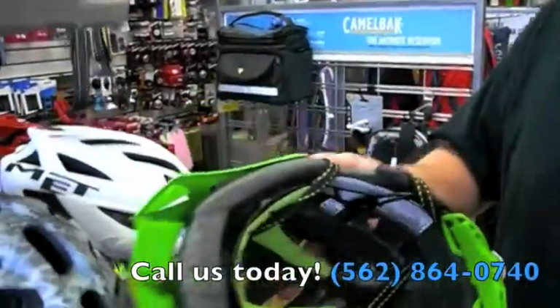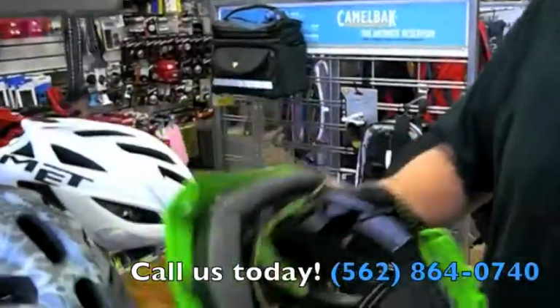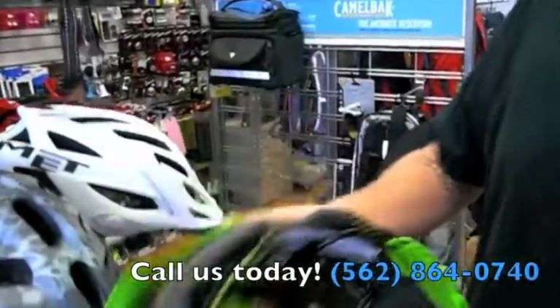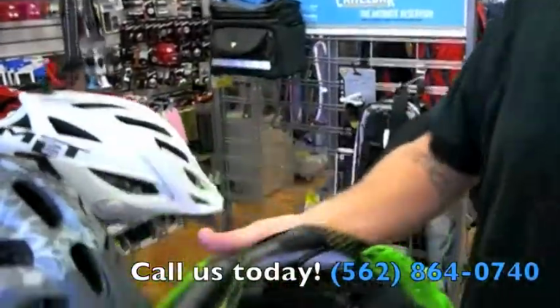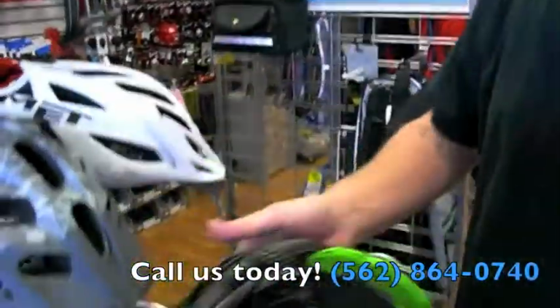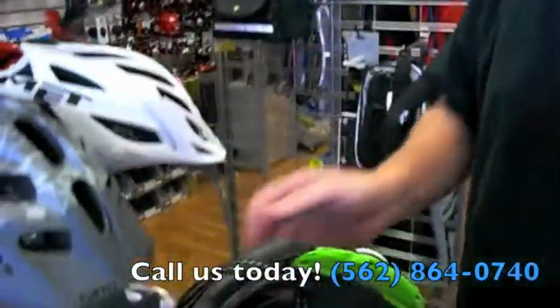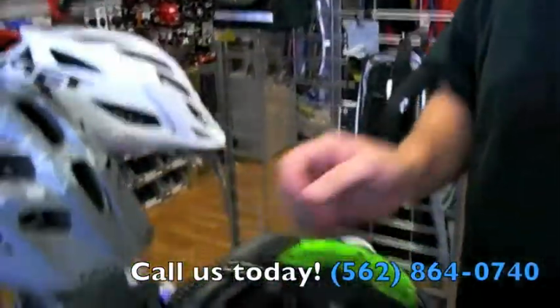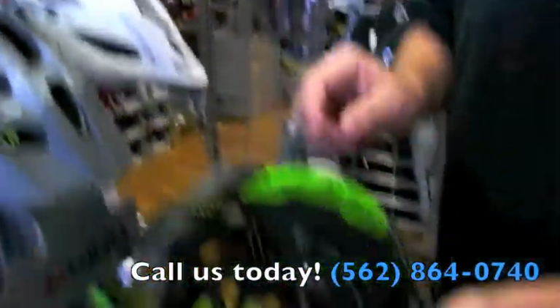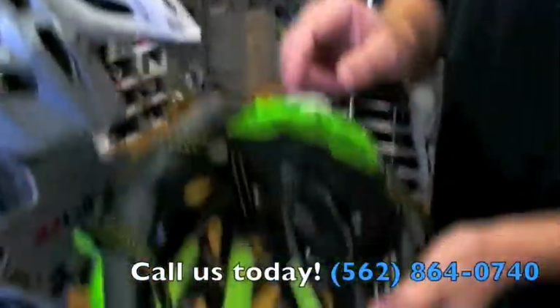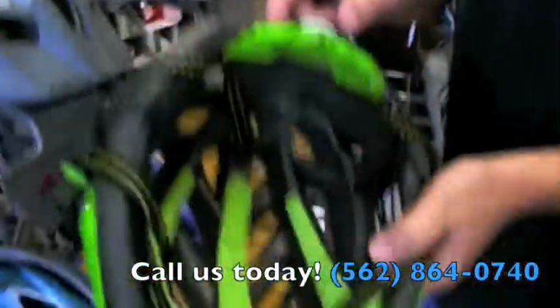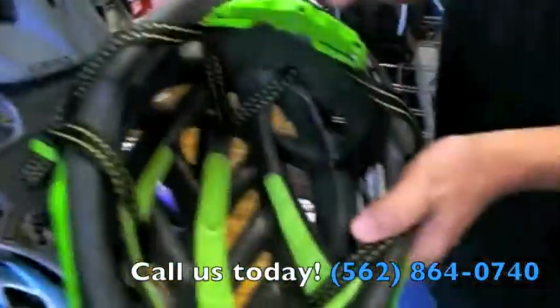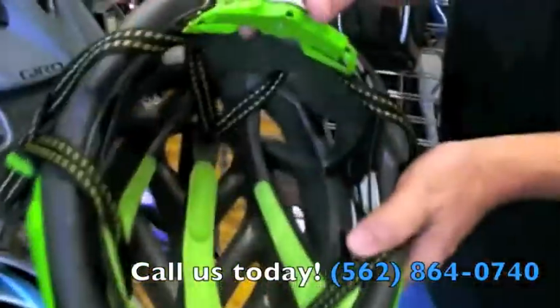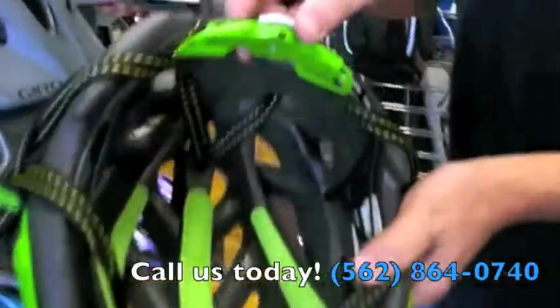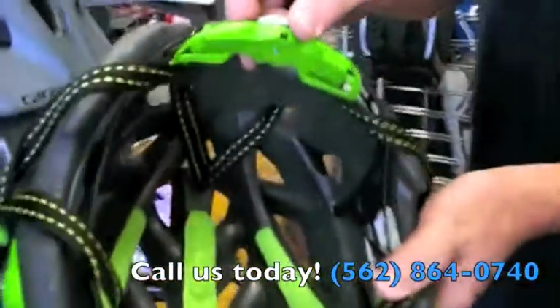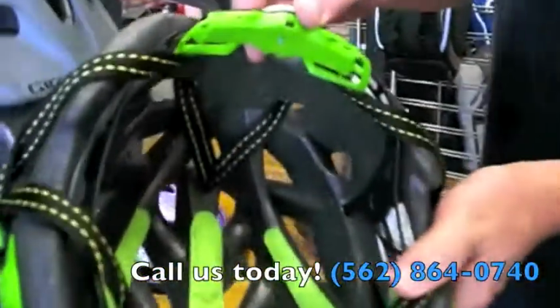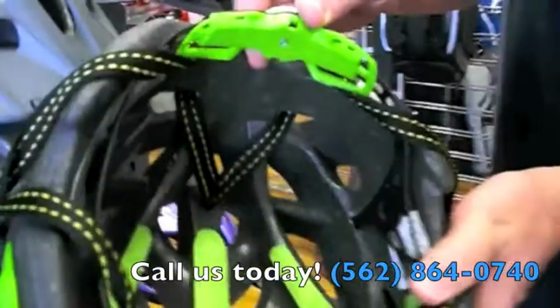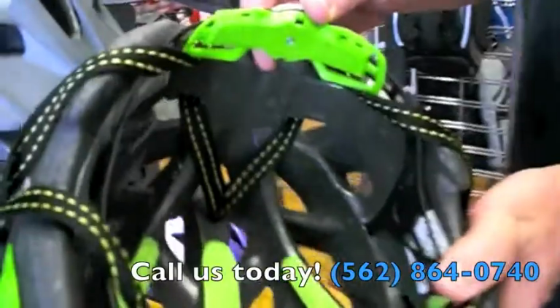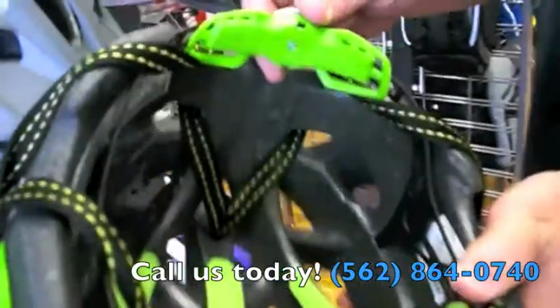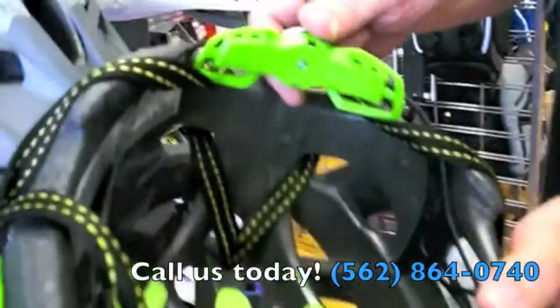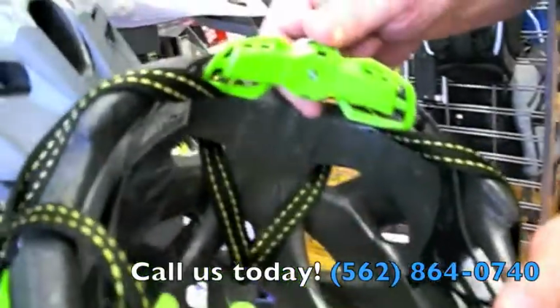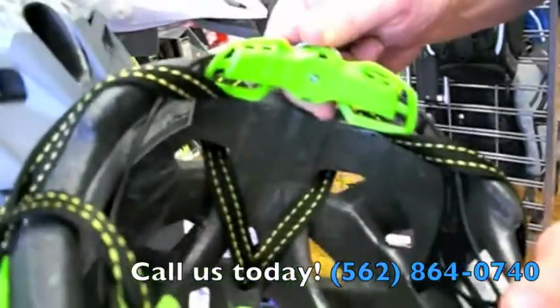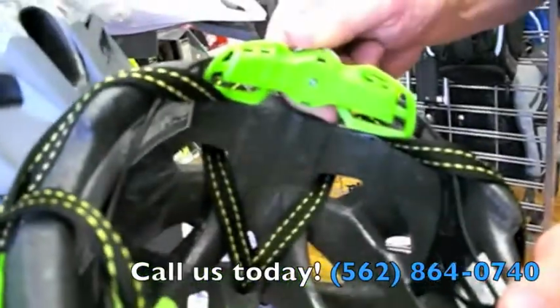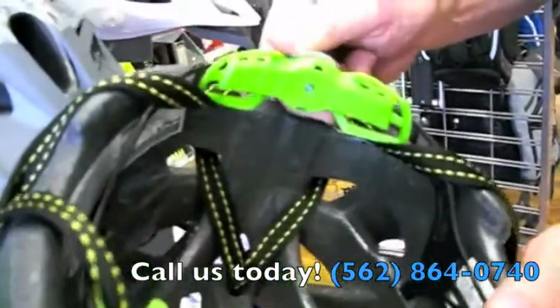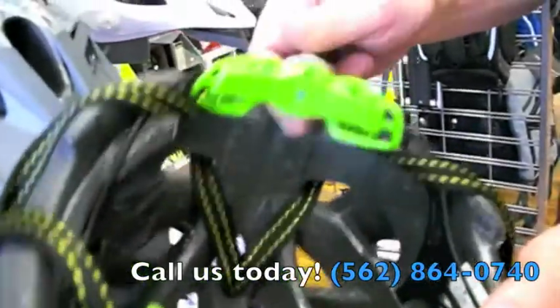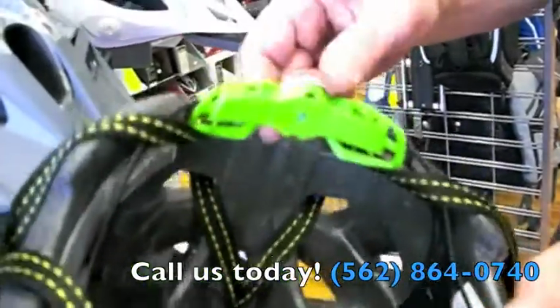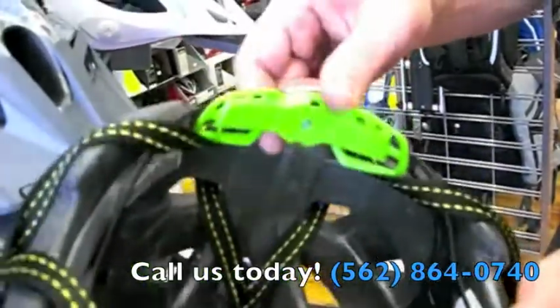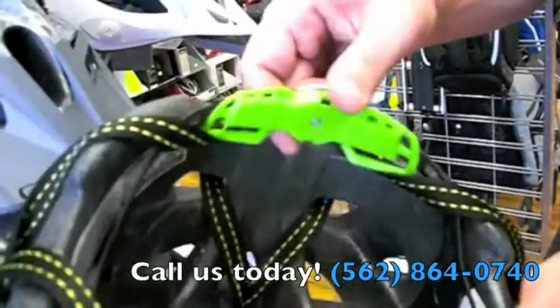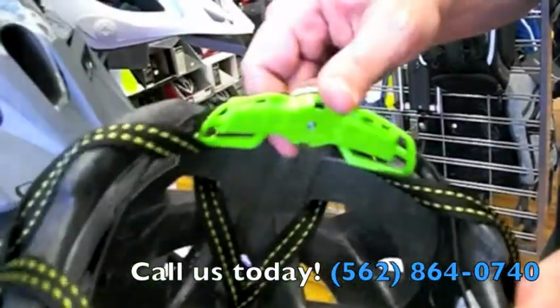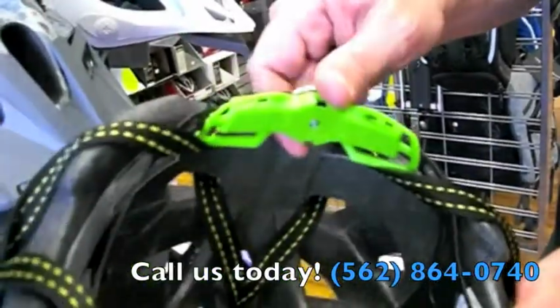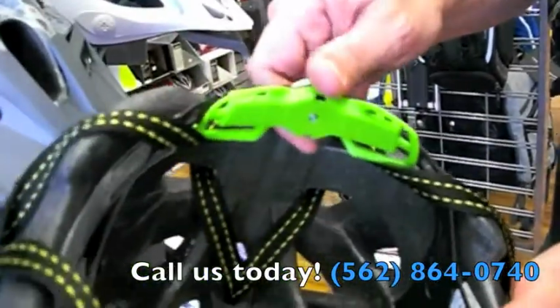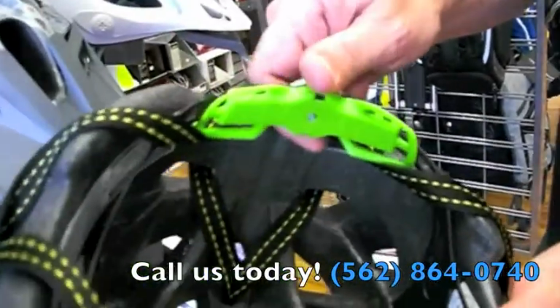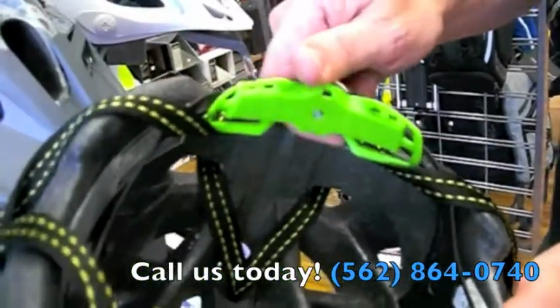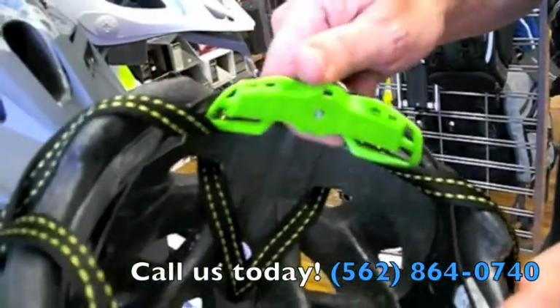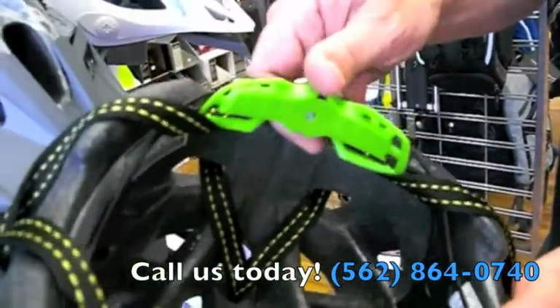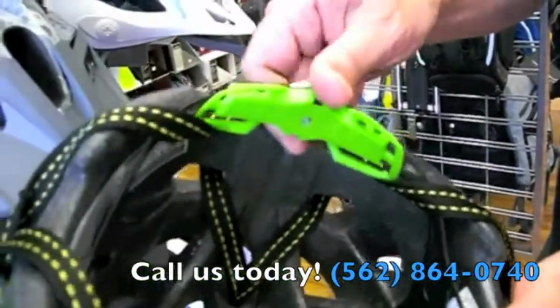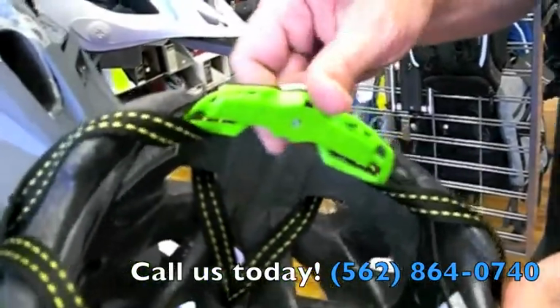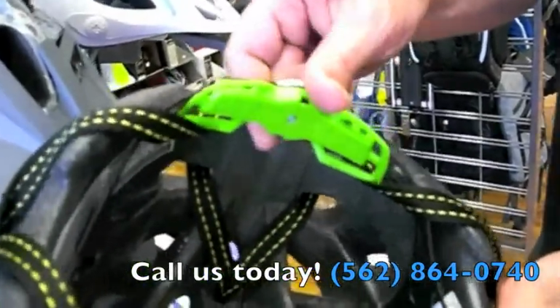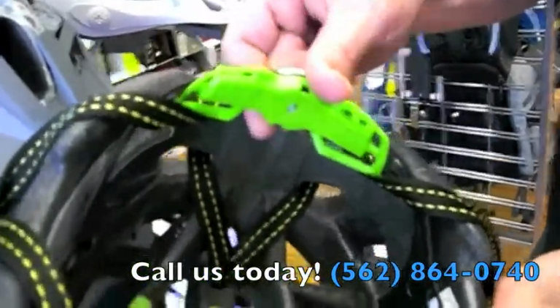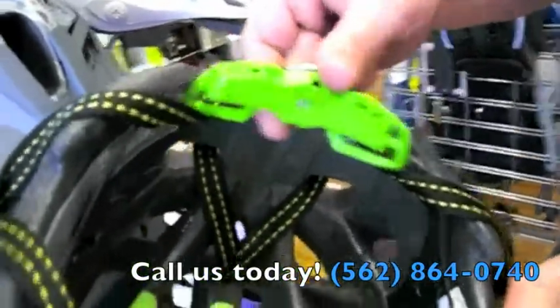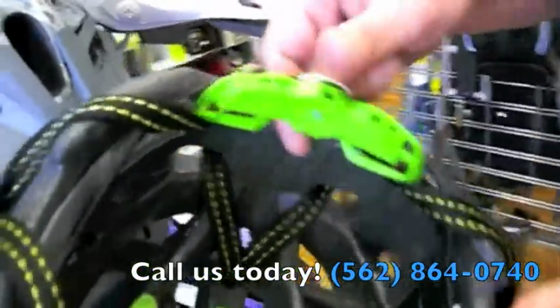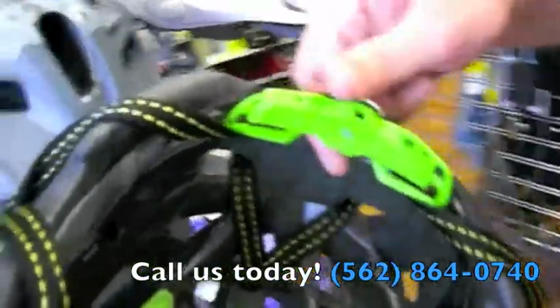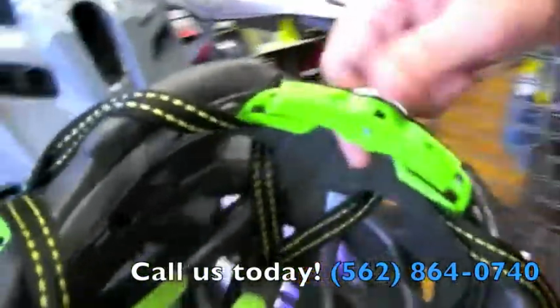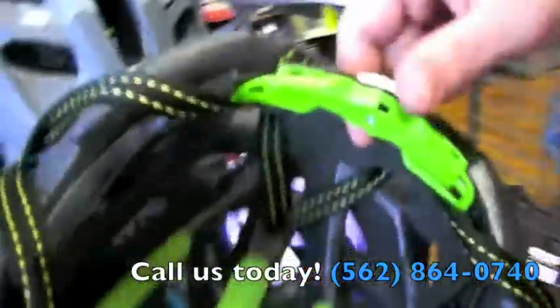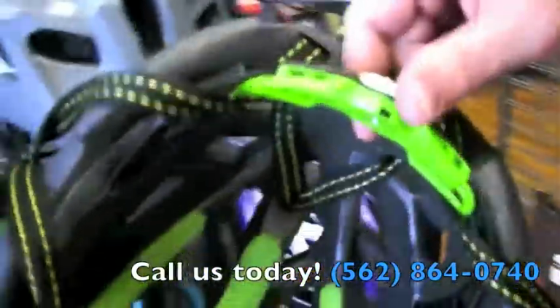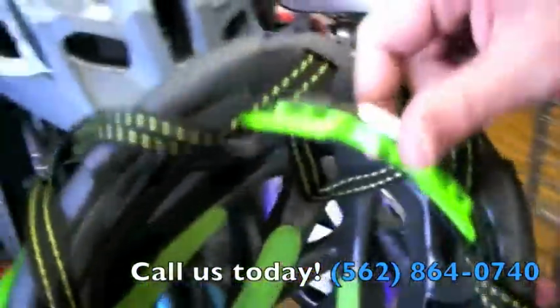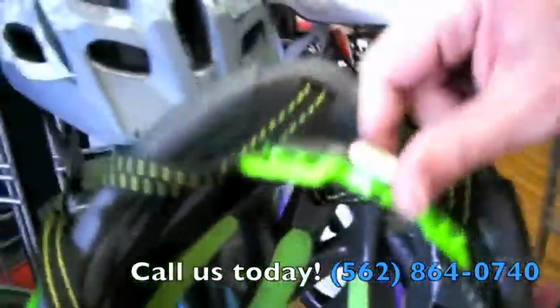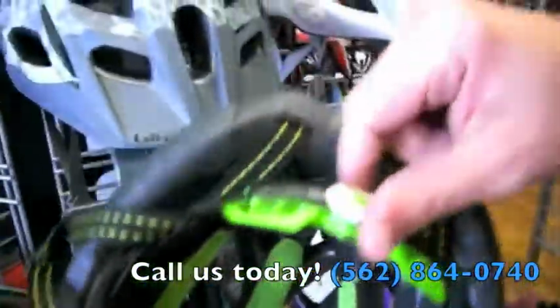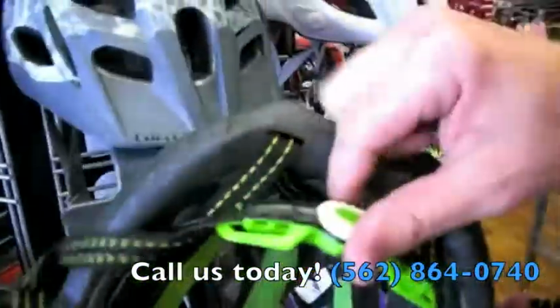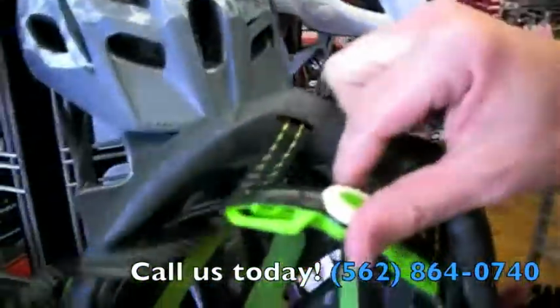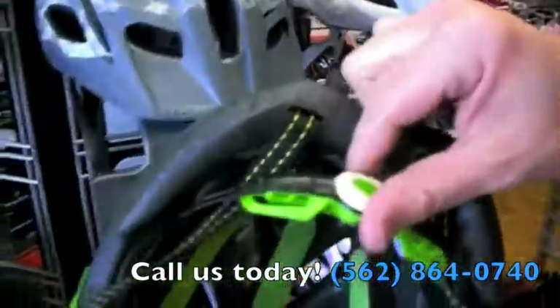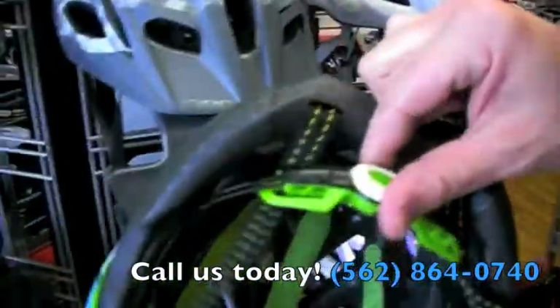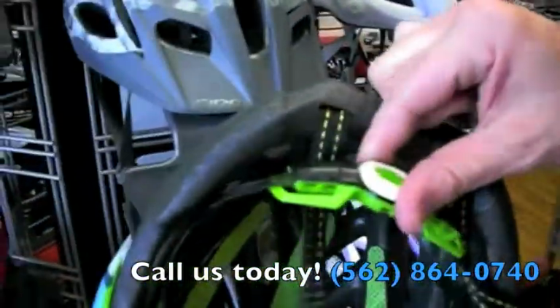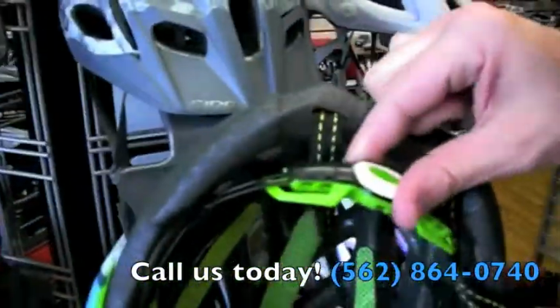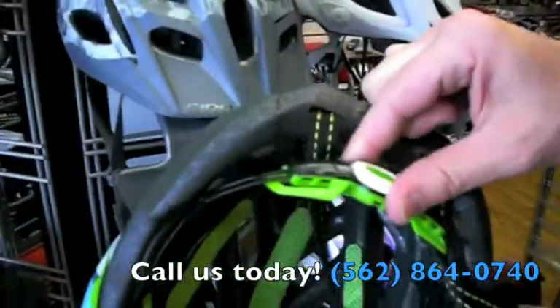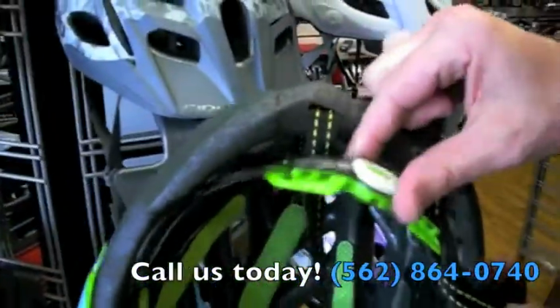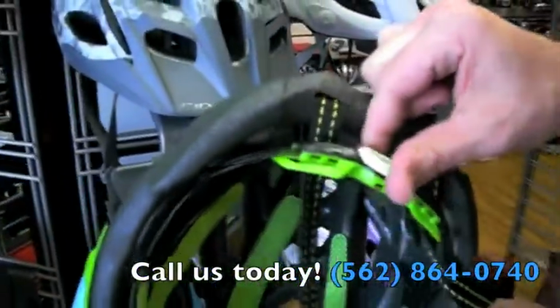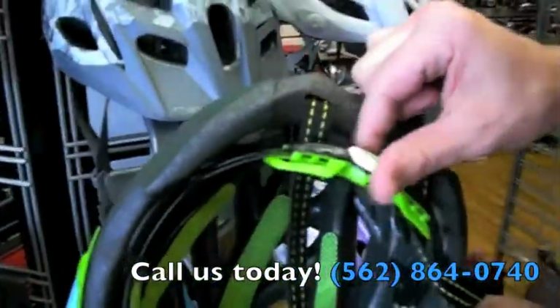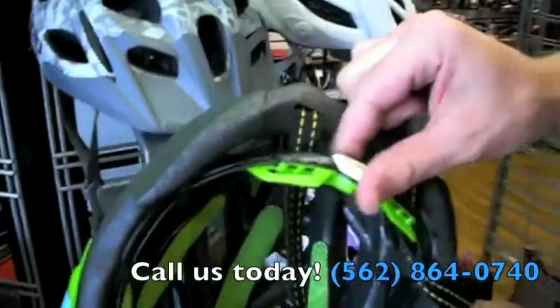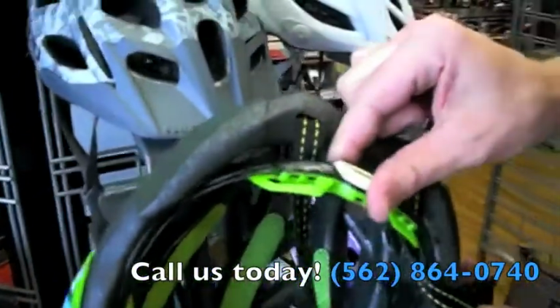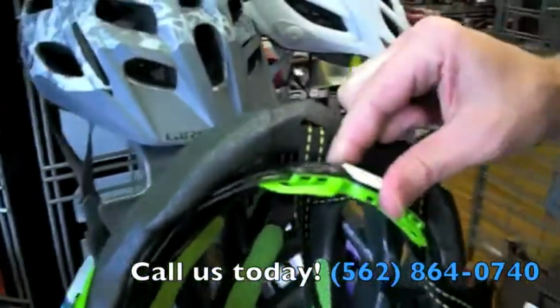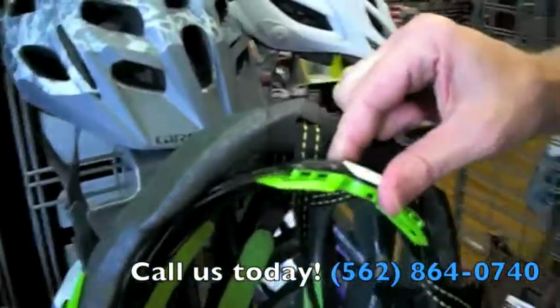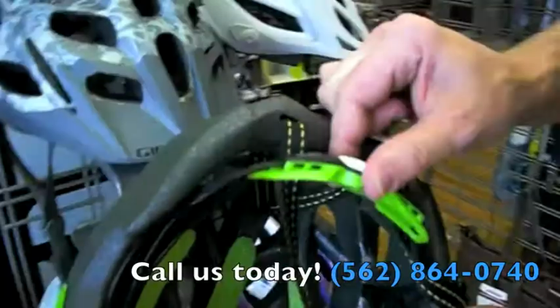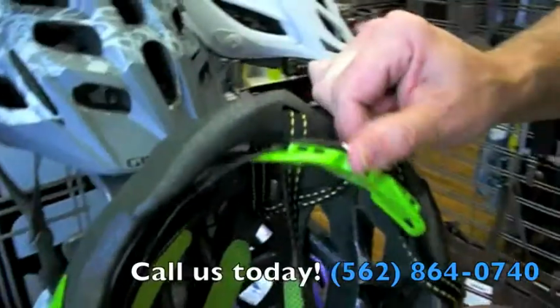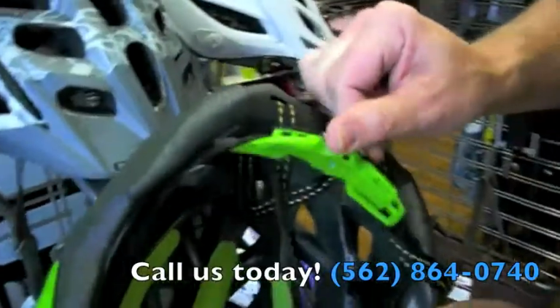Very comfortable. They have a very nice adjusting system with just the twist lock. It's really nice.